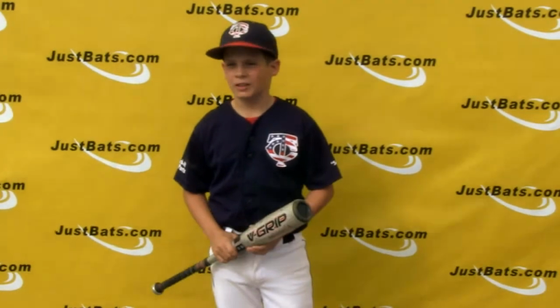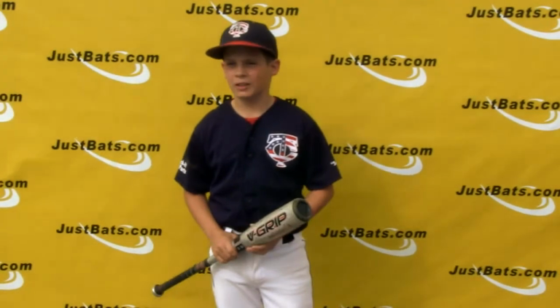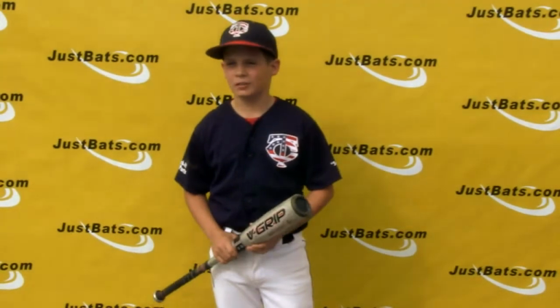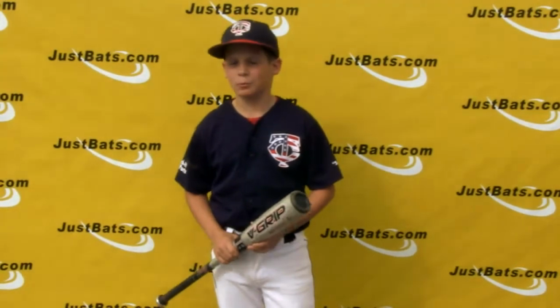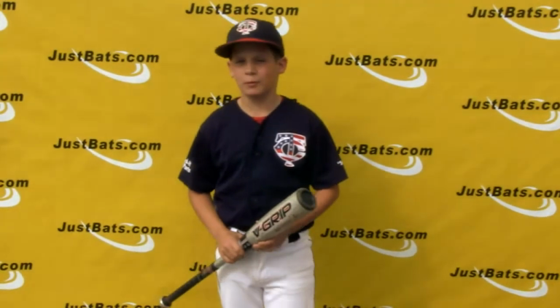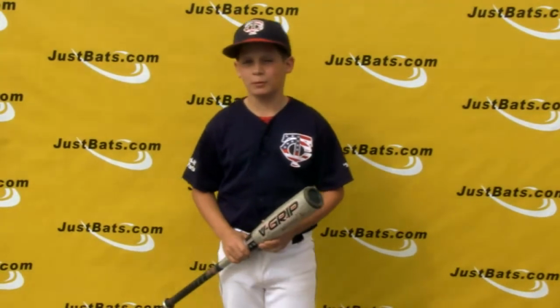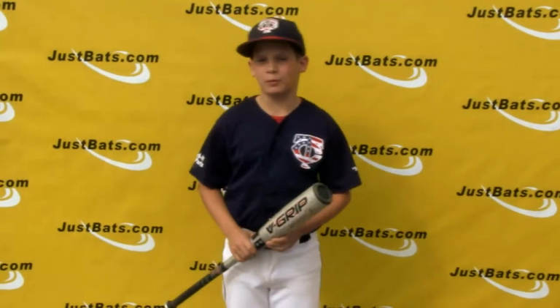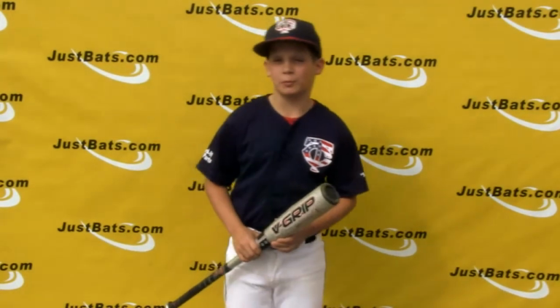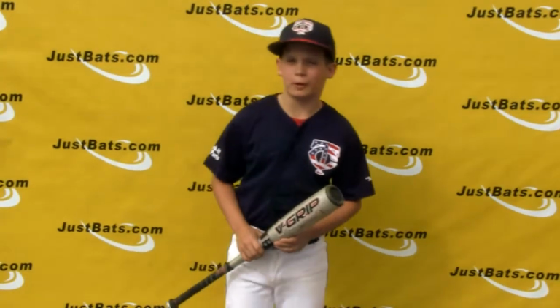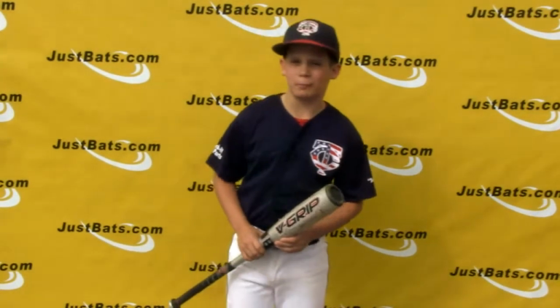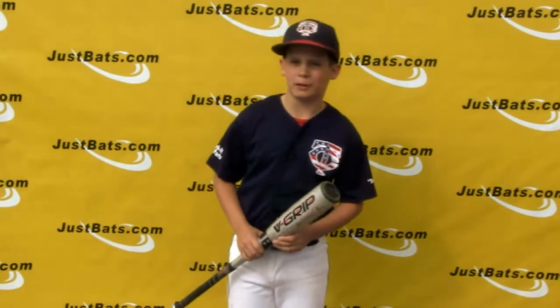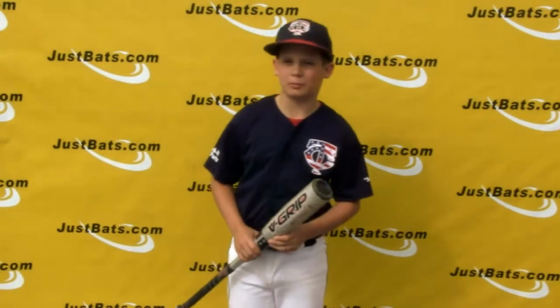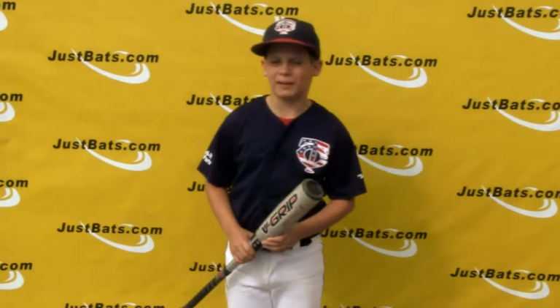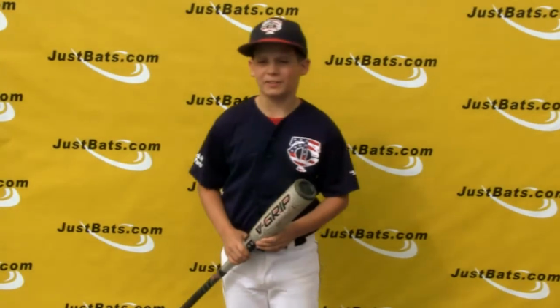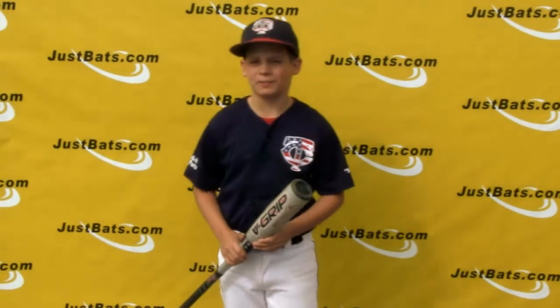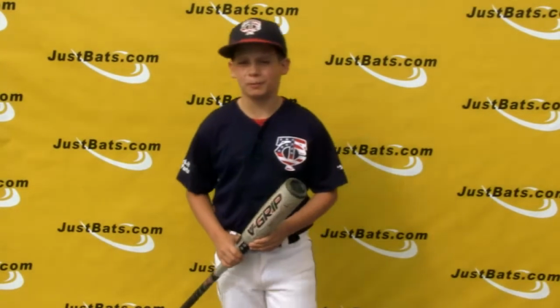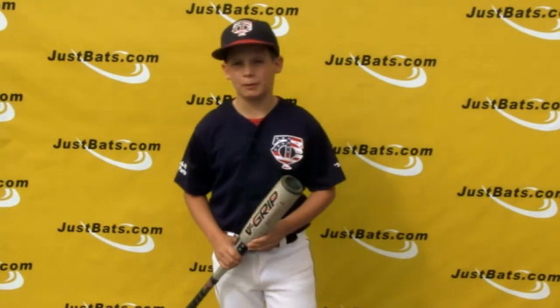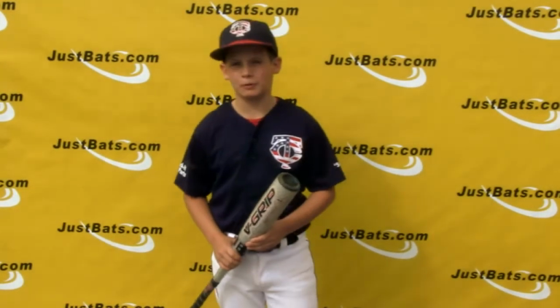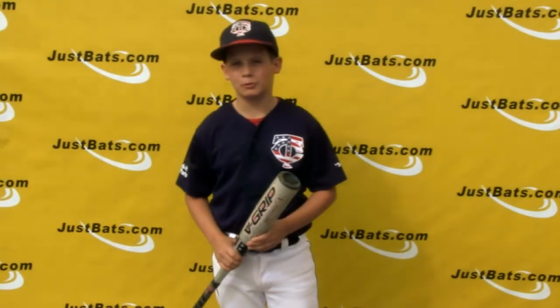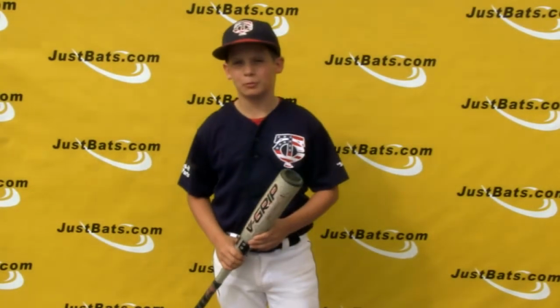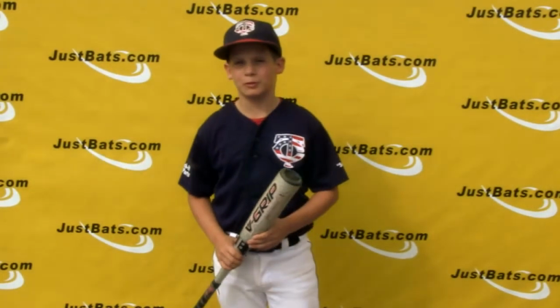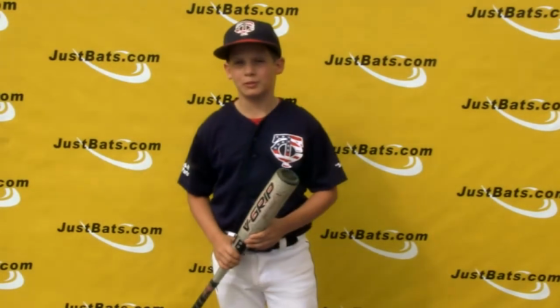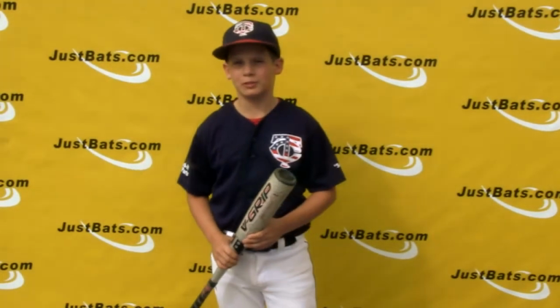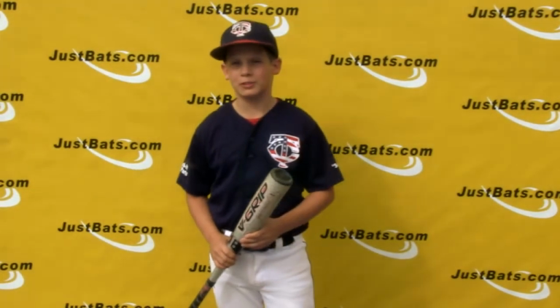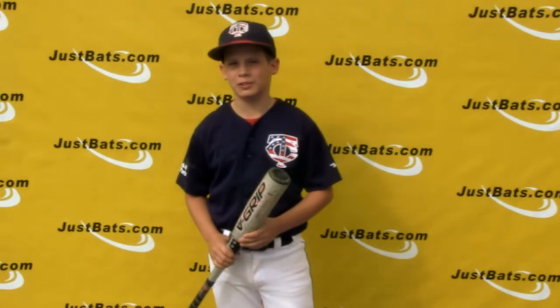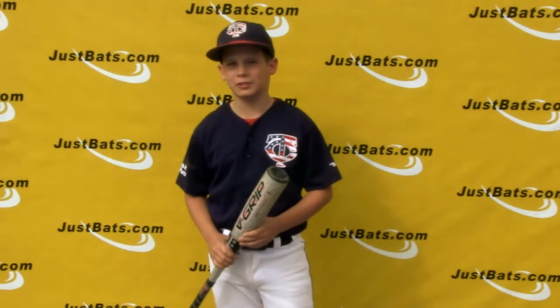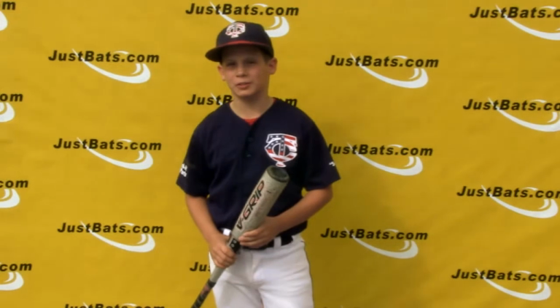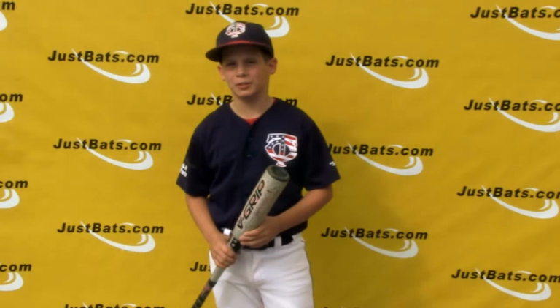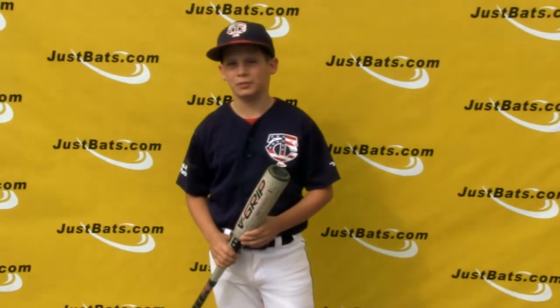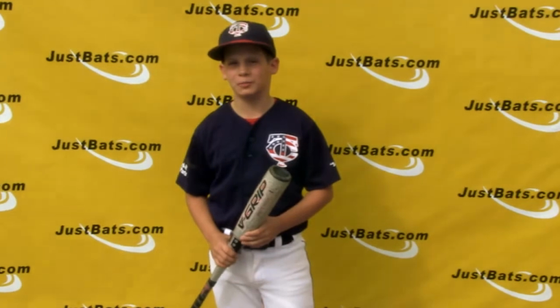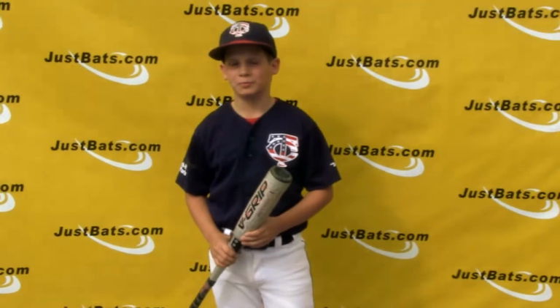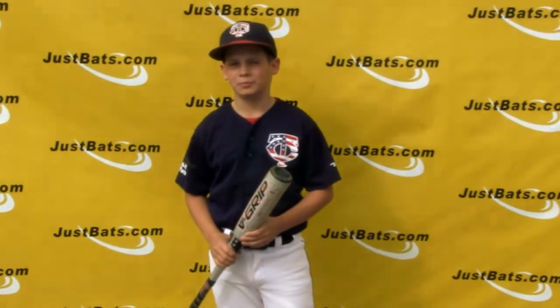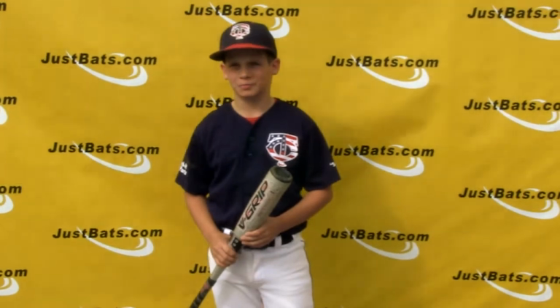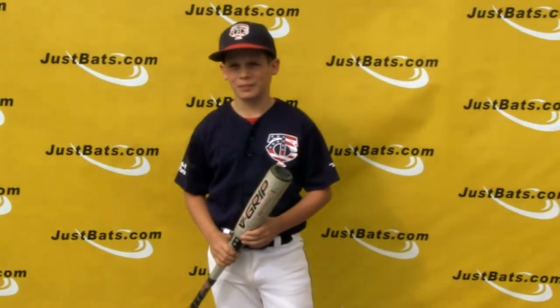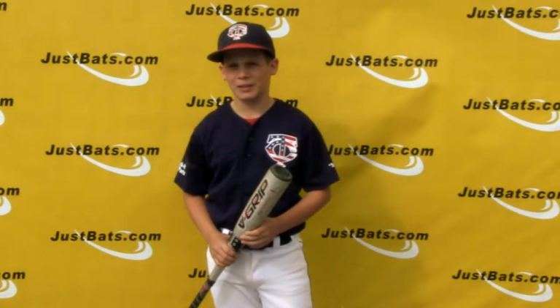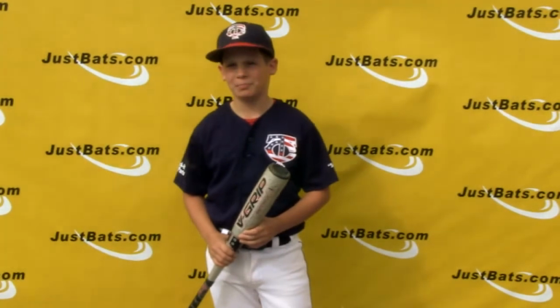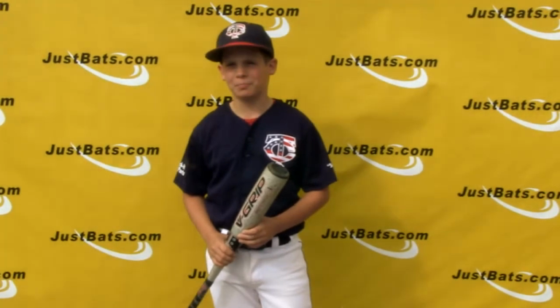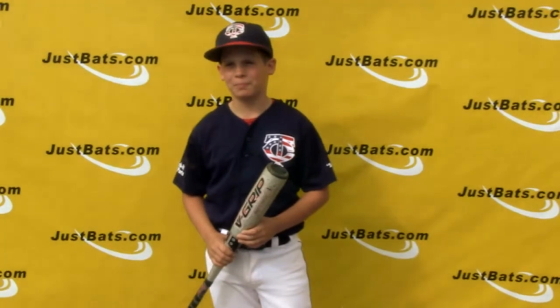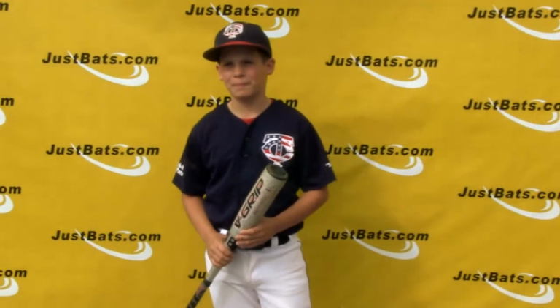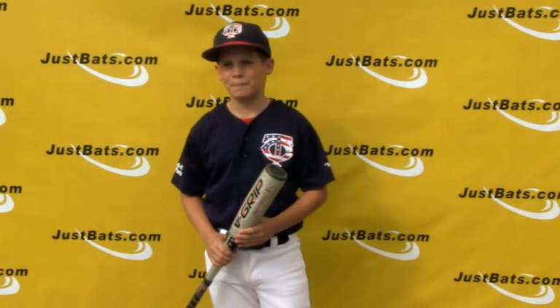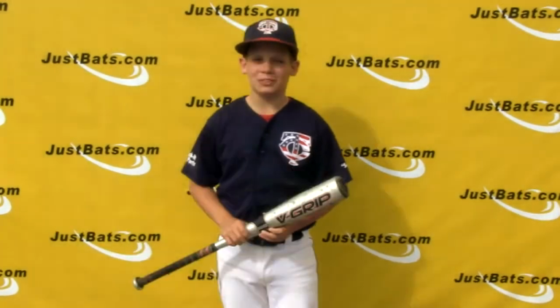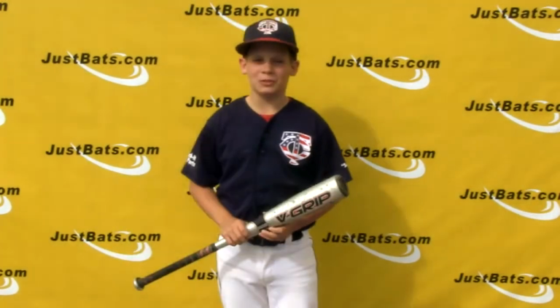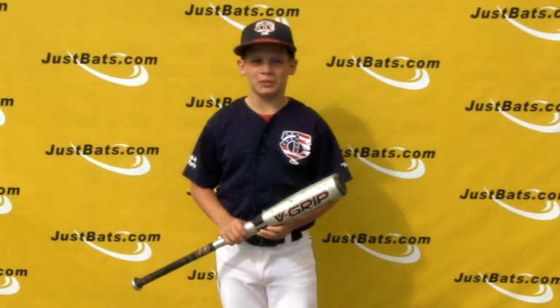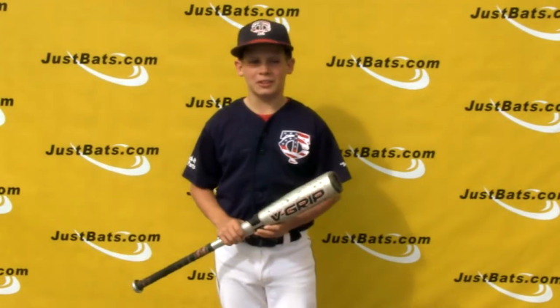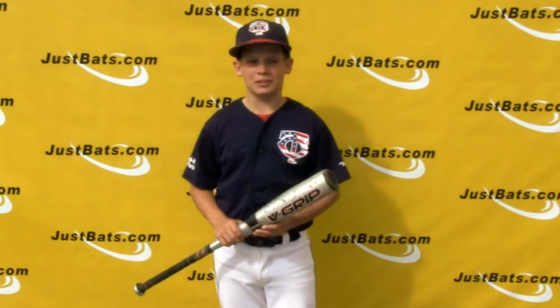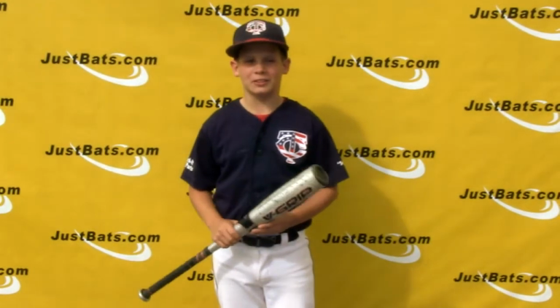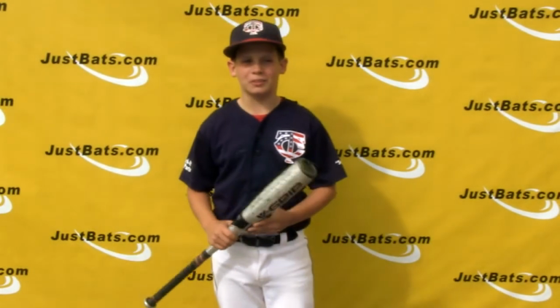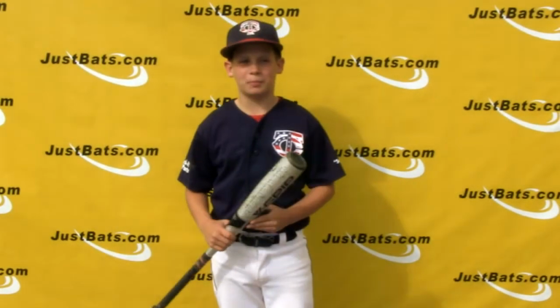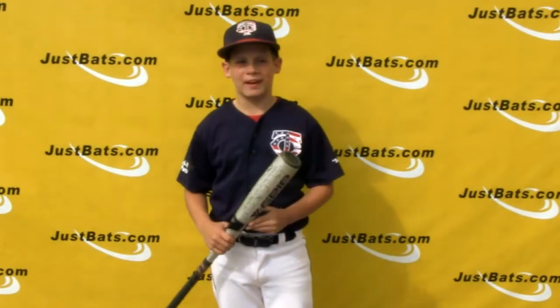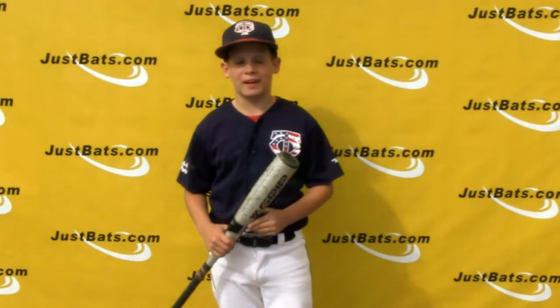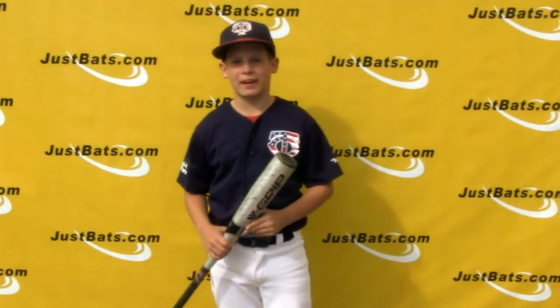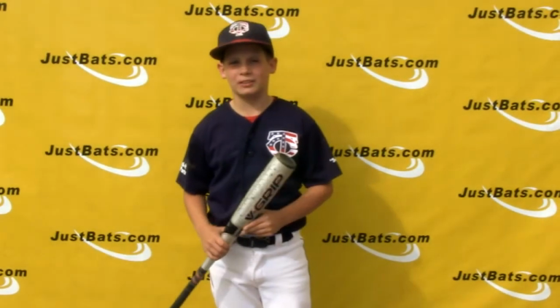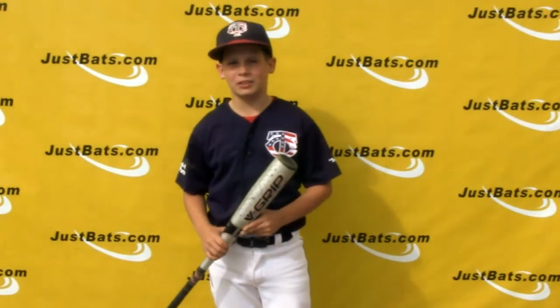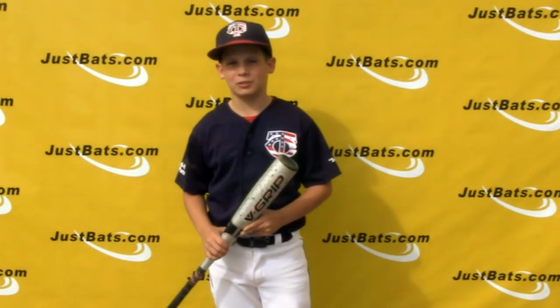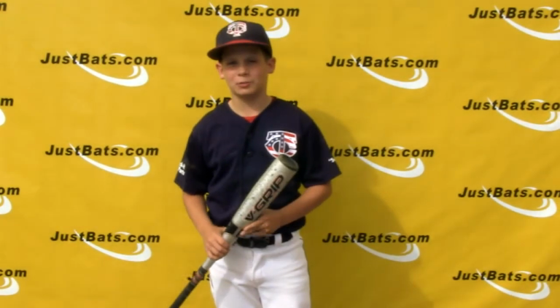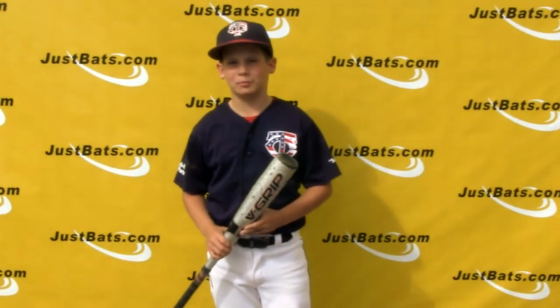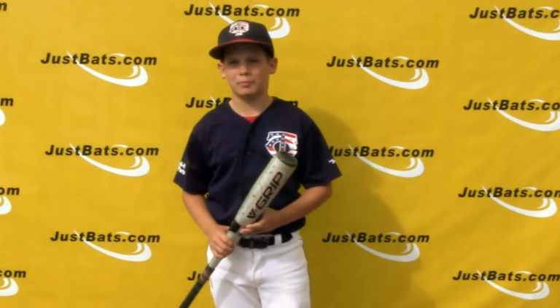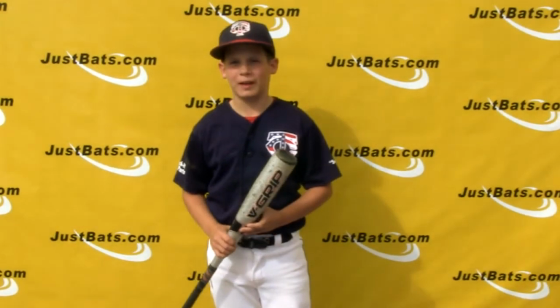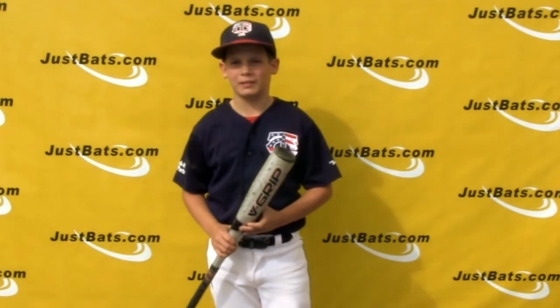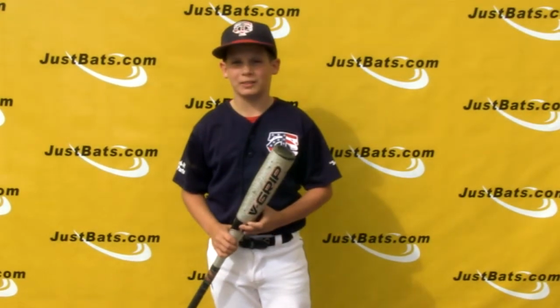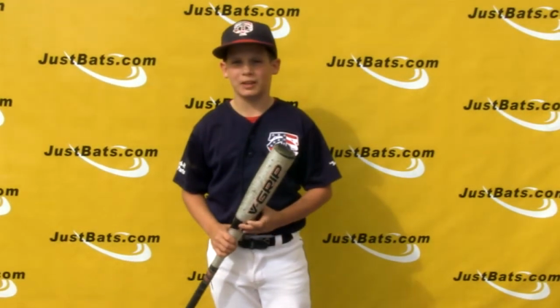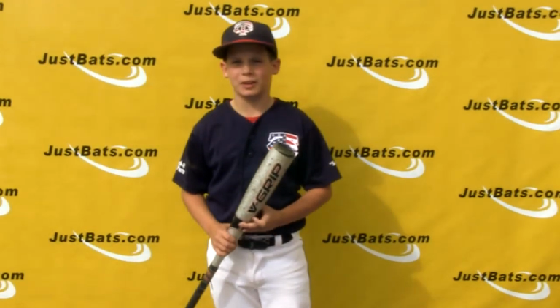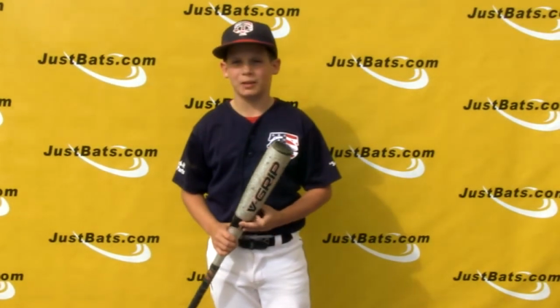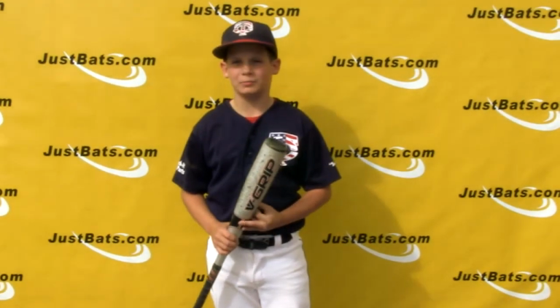It's probably one of my best bats I've swung this year. You can get this bat at JustBats.com.